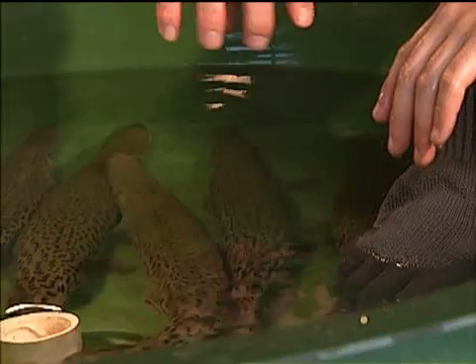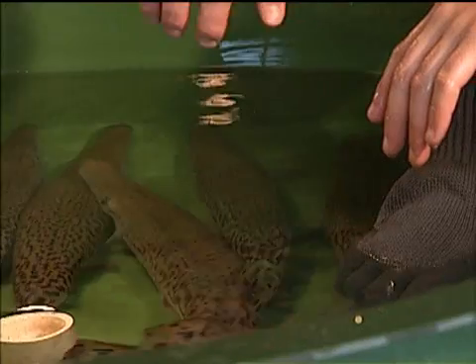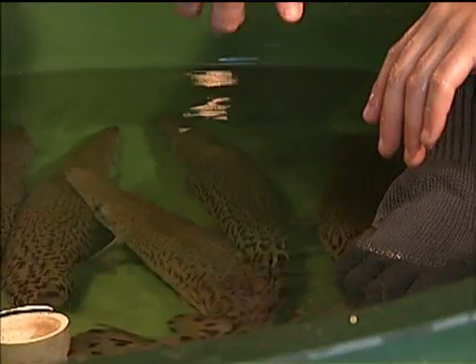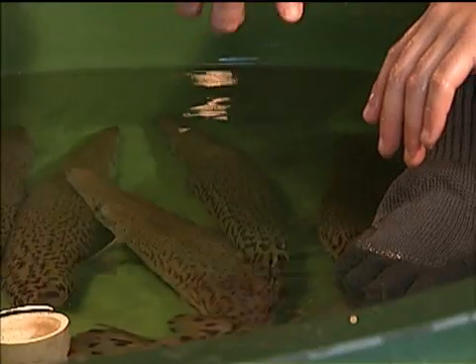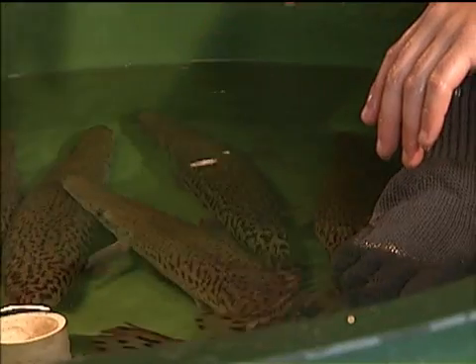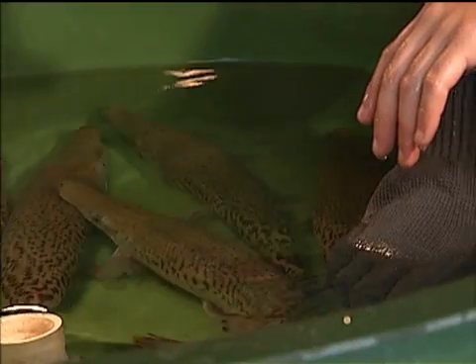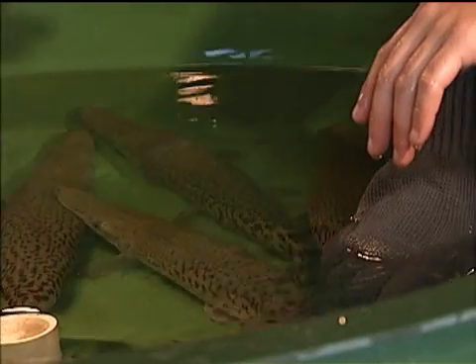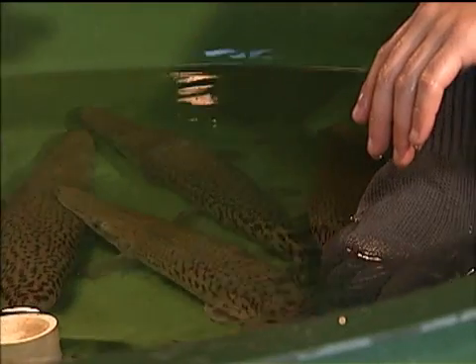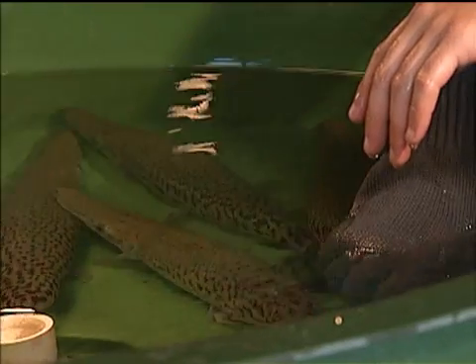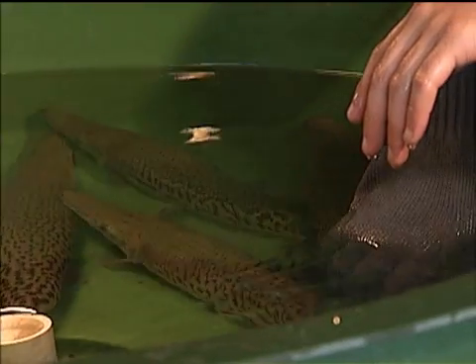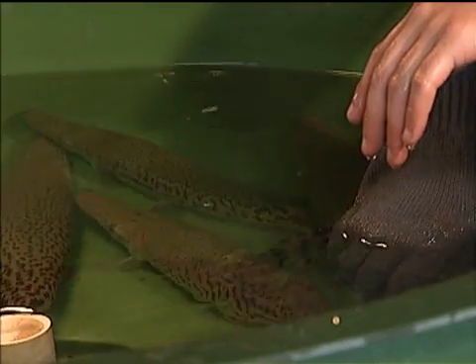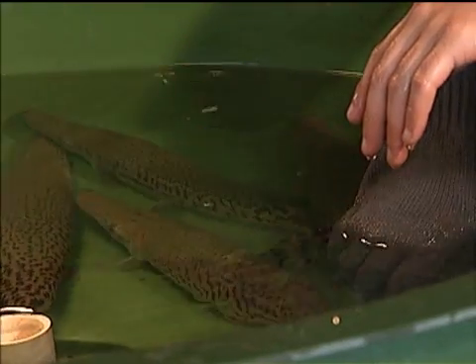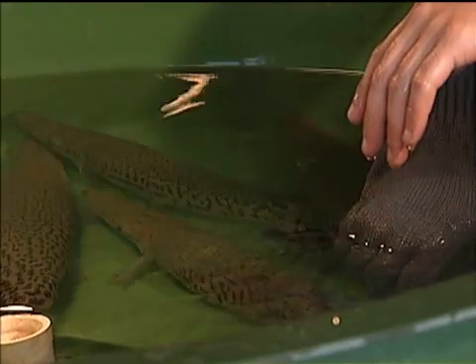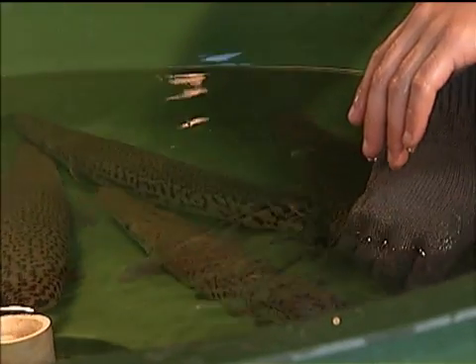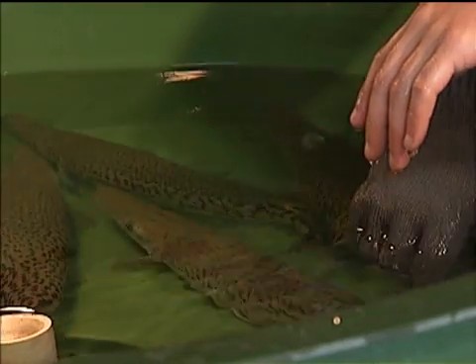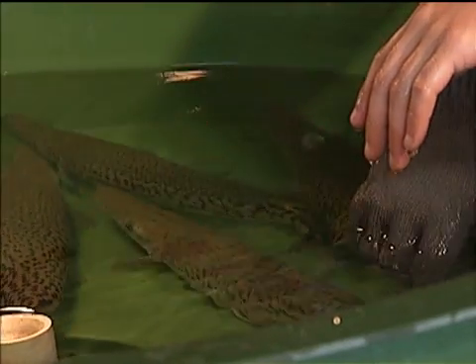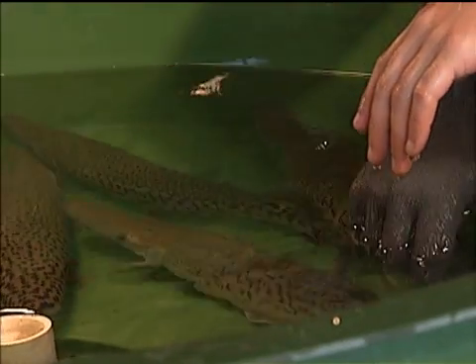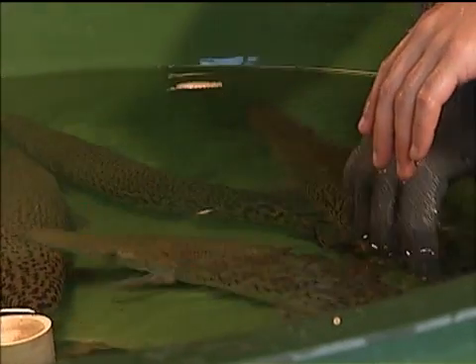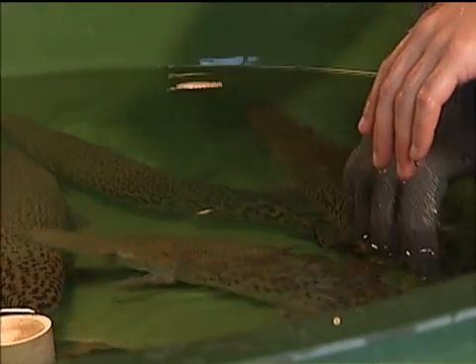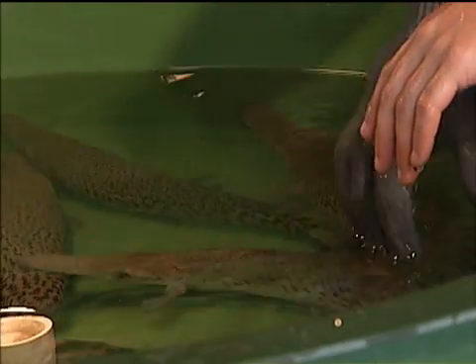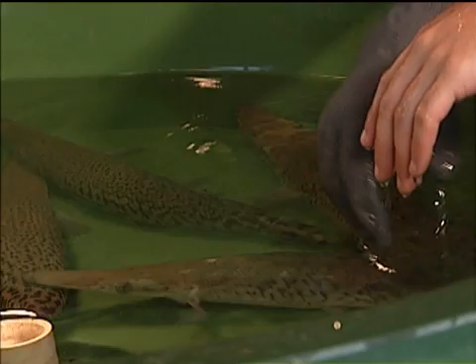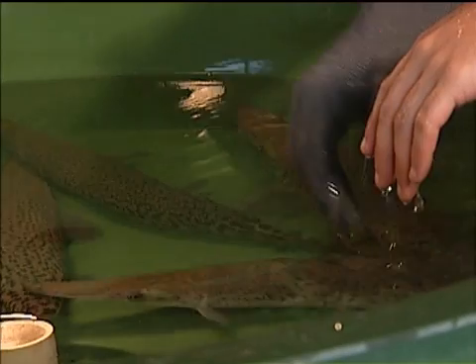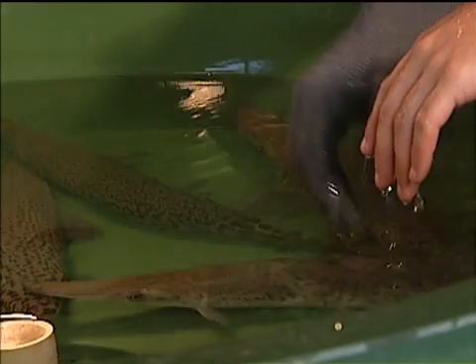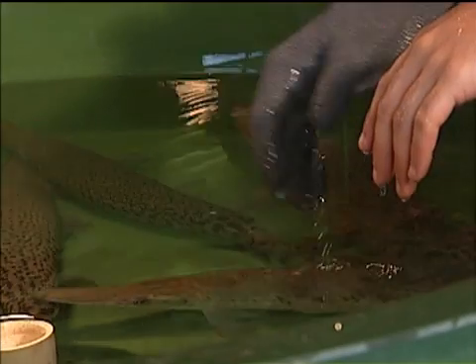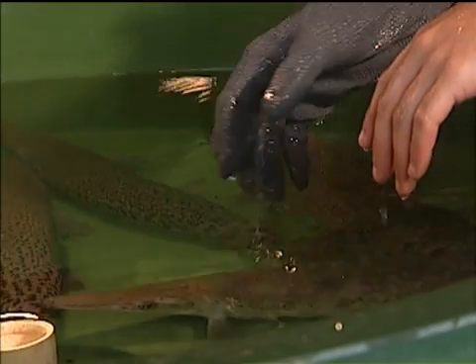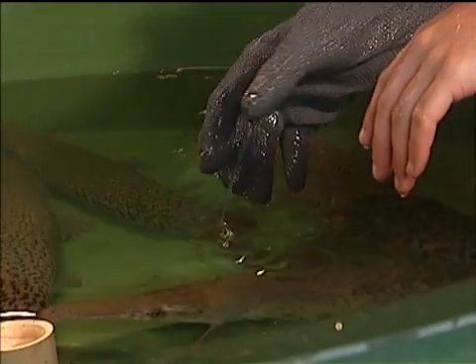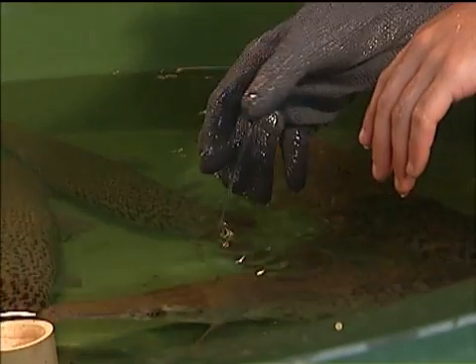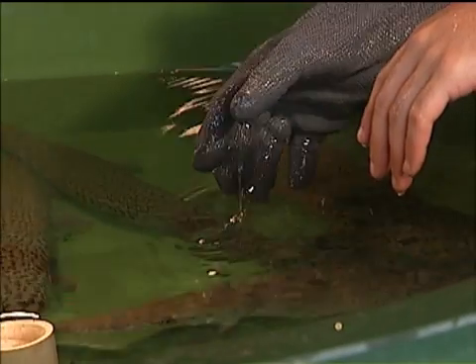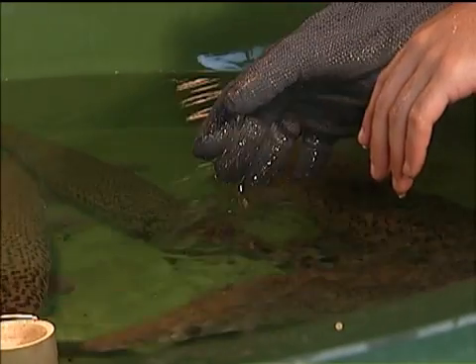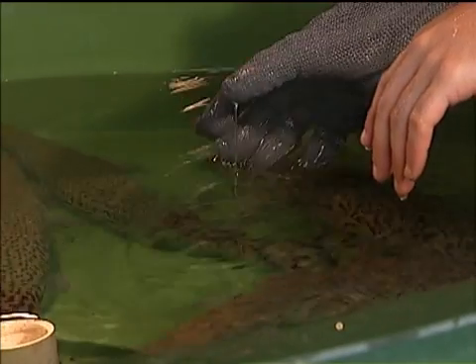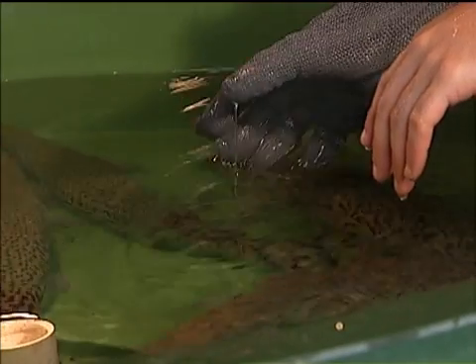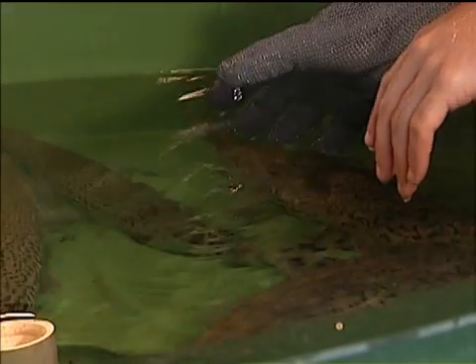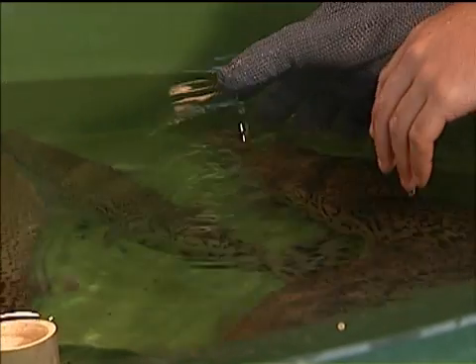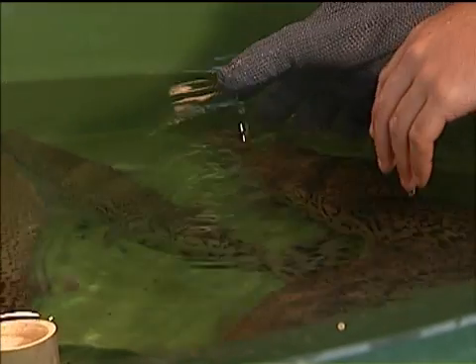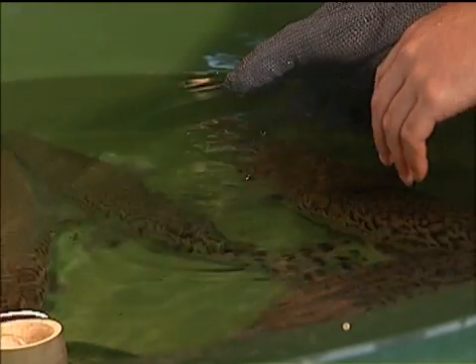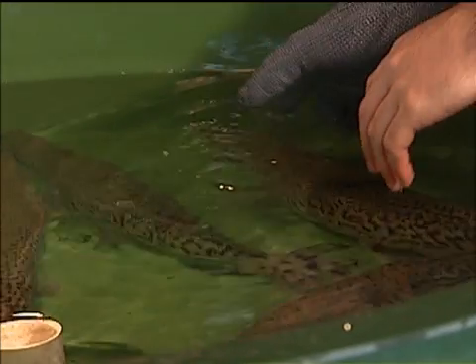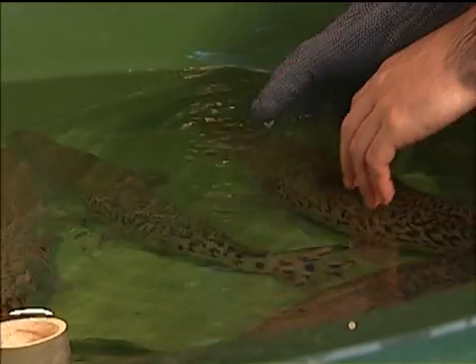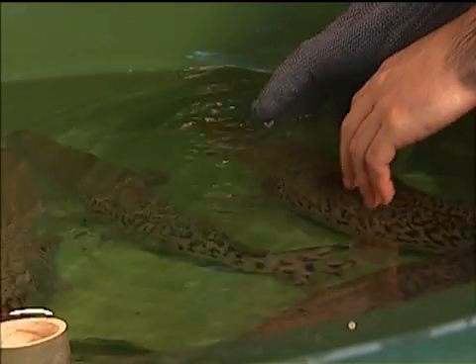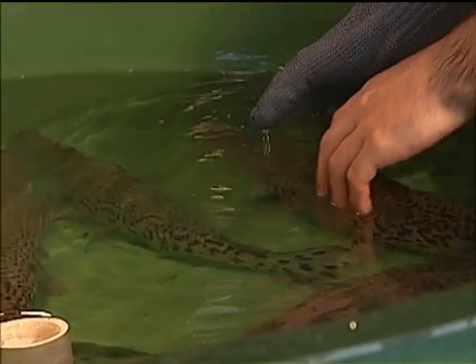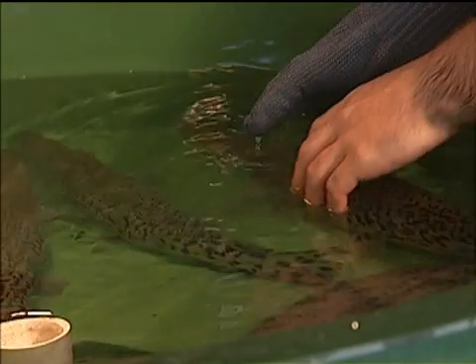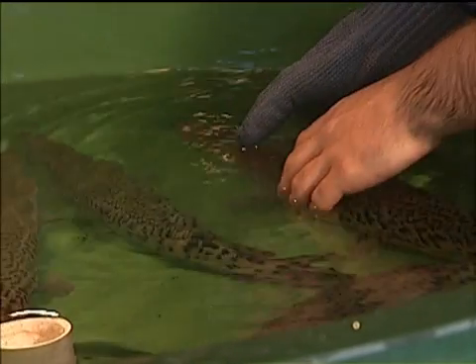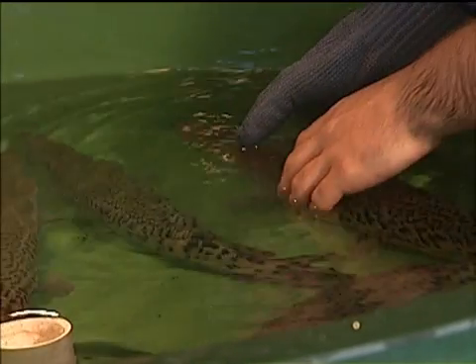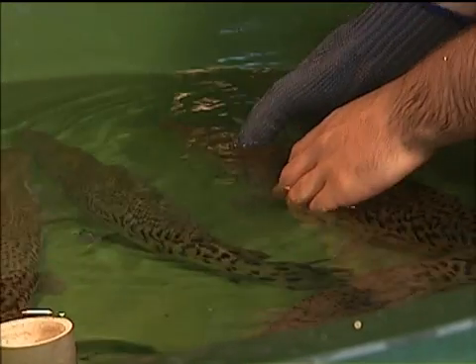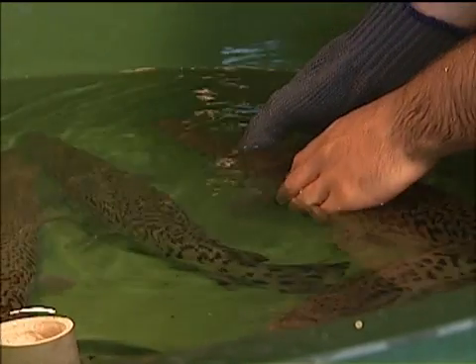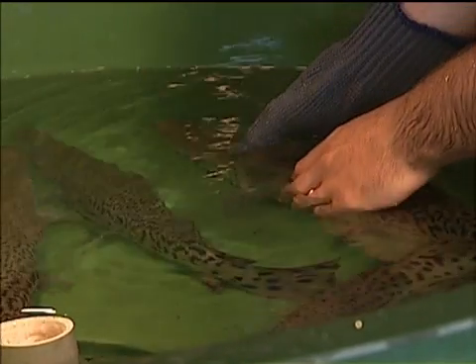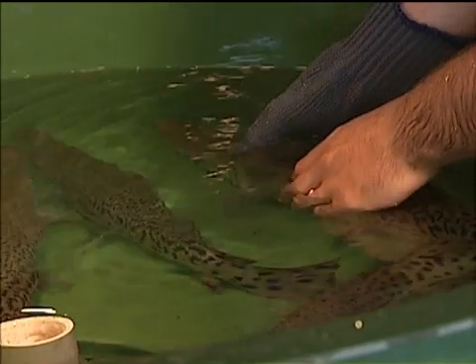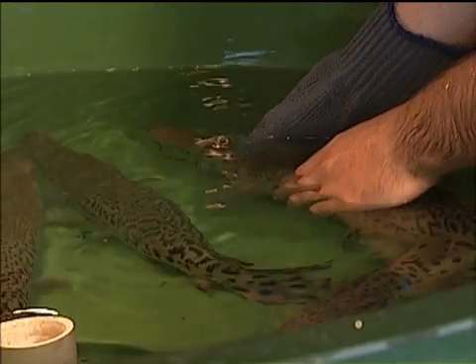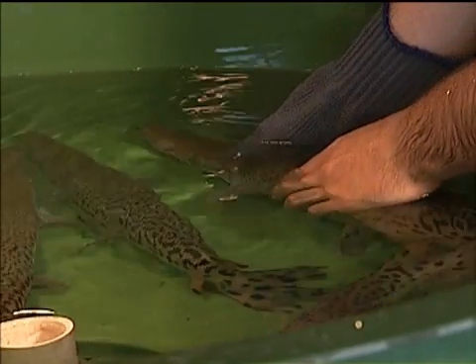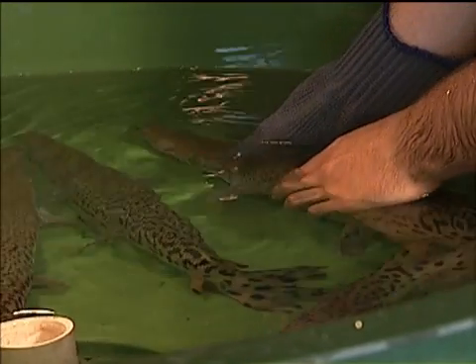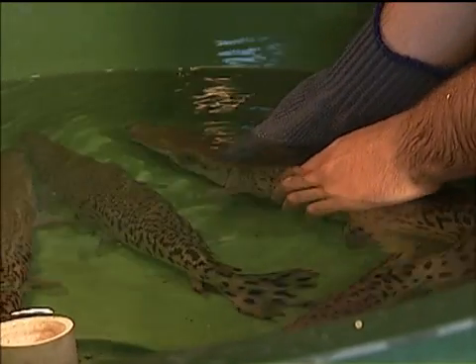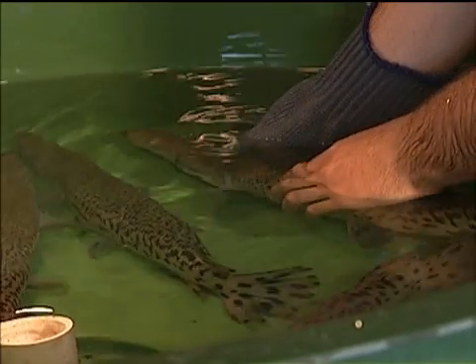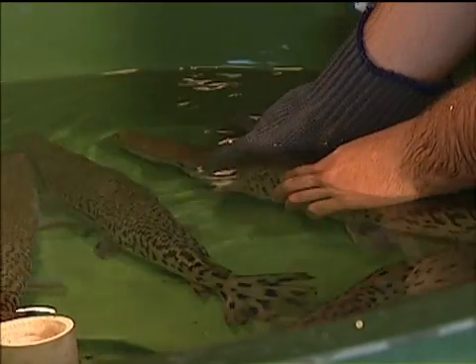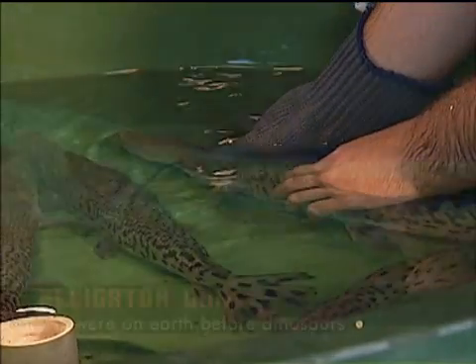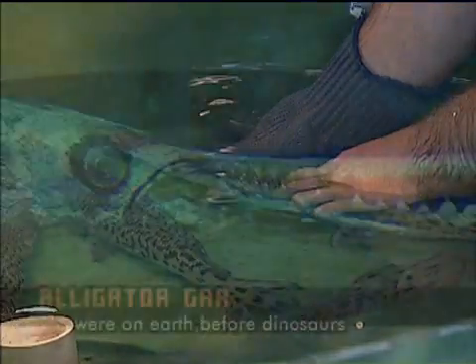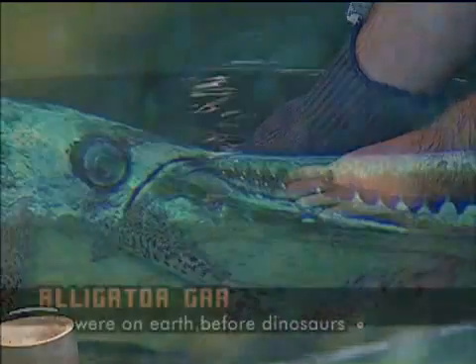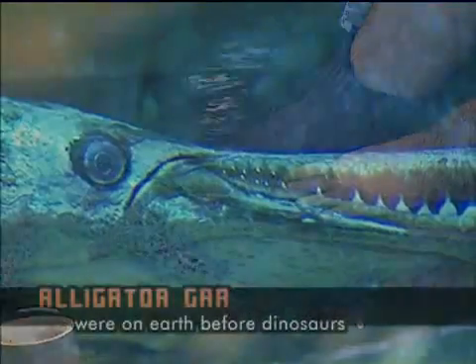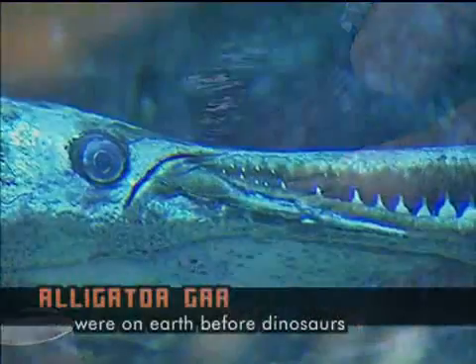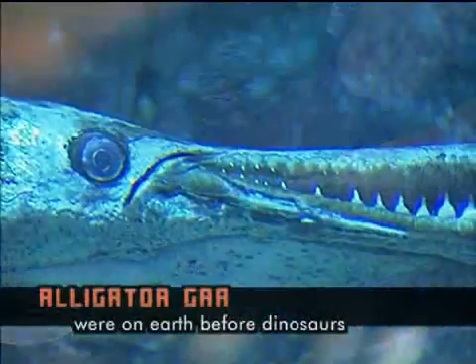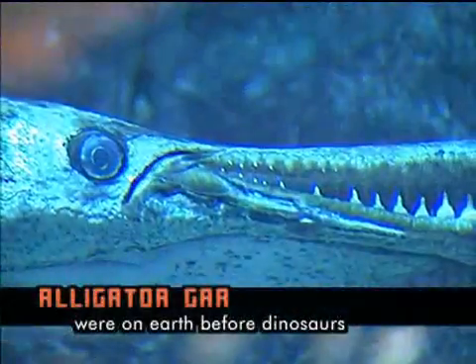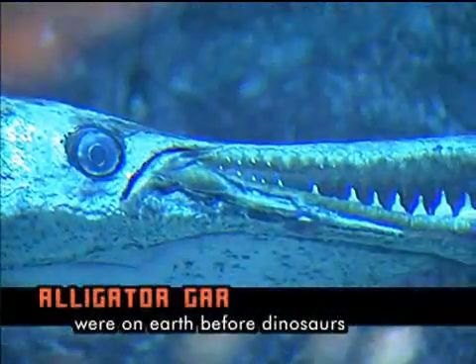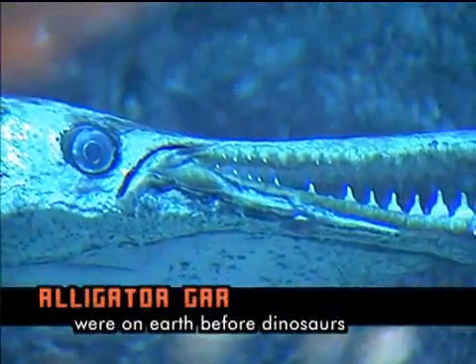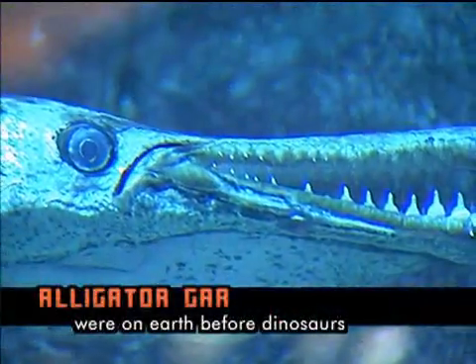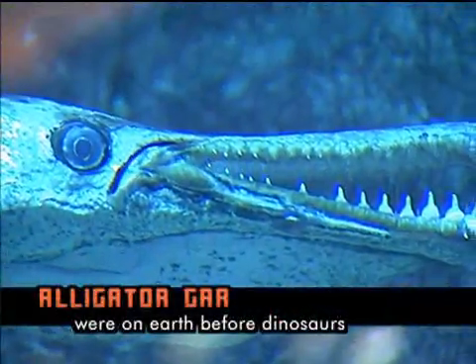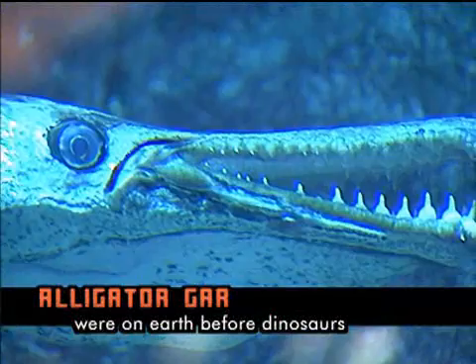And remember, these are very primitive fish. They've been on the planet unchanged for over 100 million years. They are older than the dinosaurs.